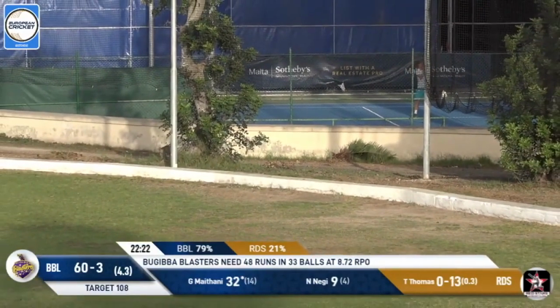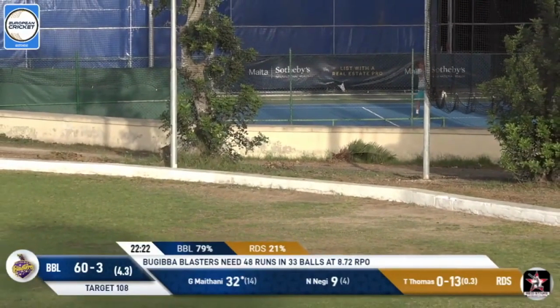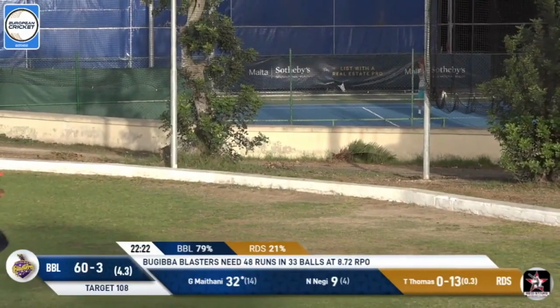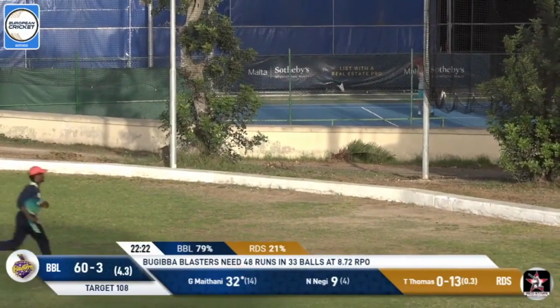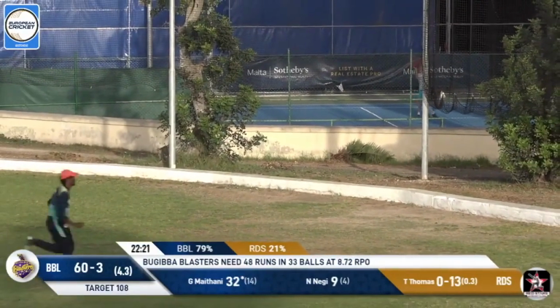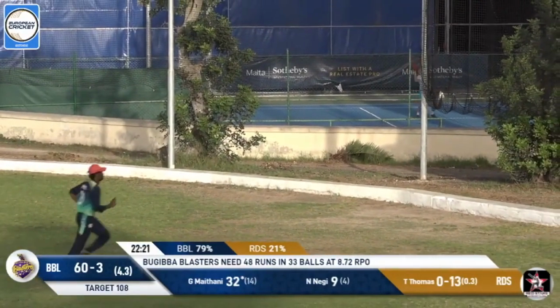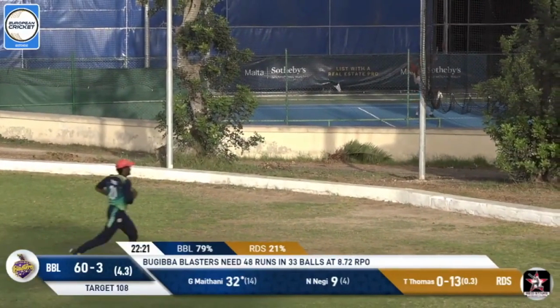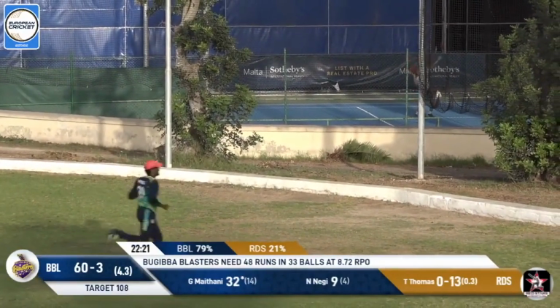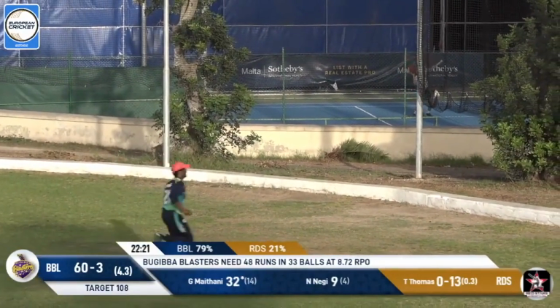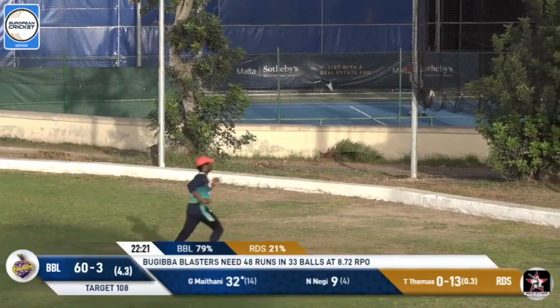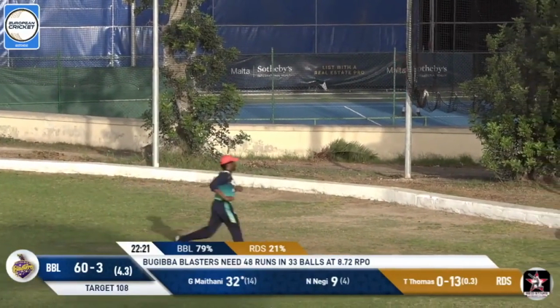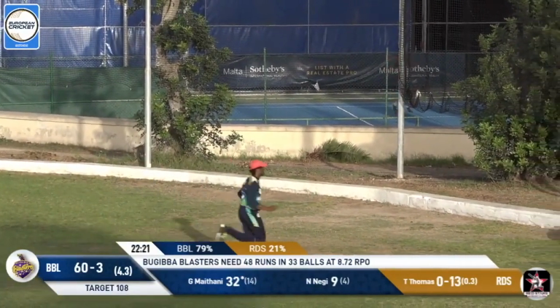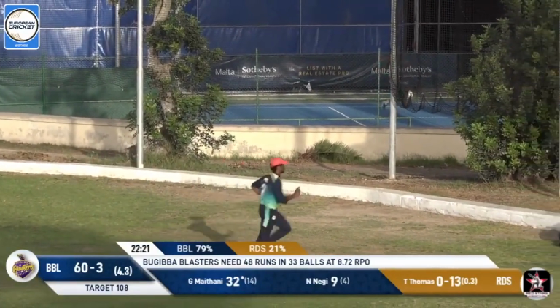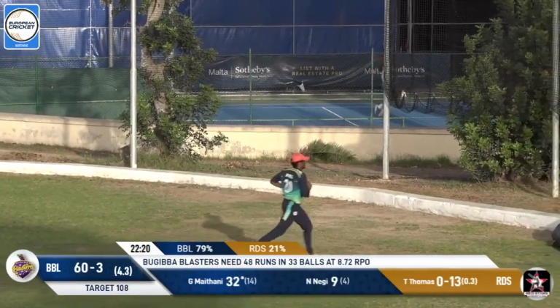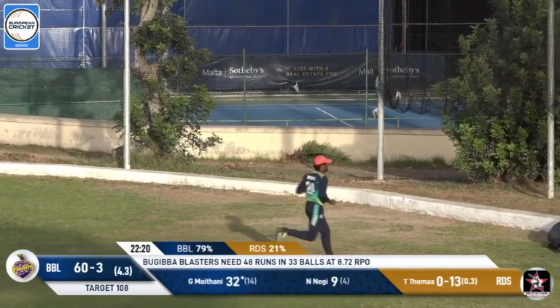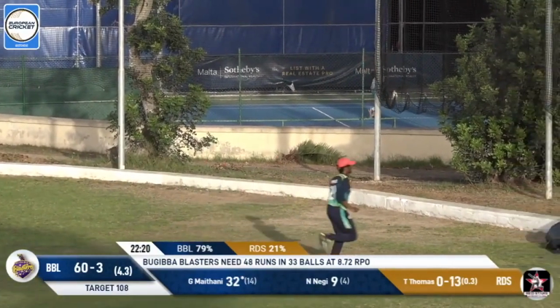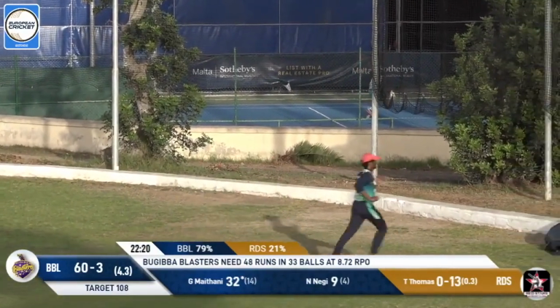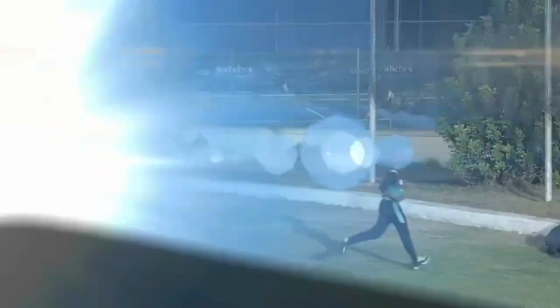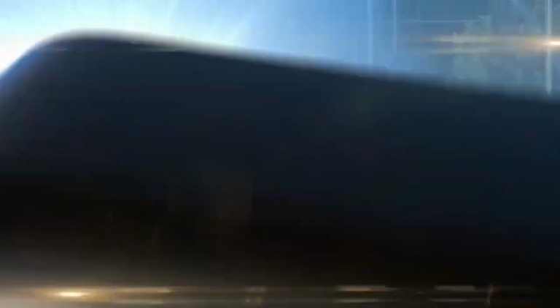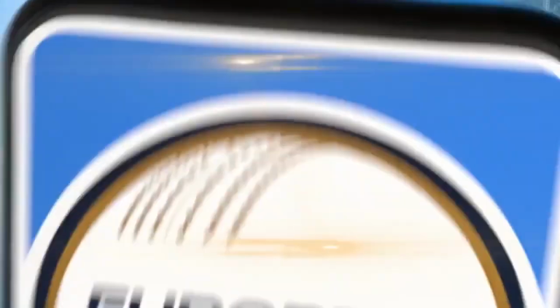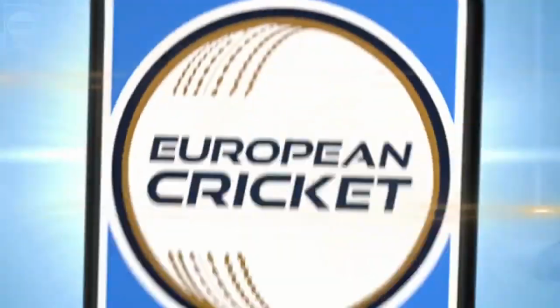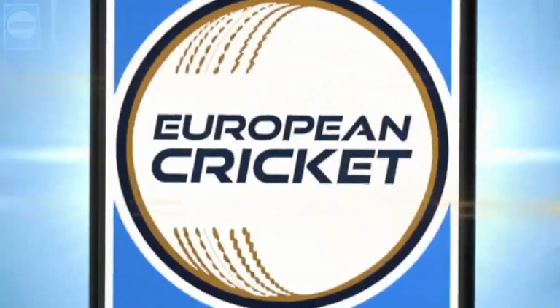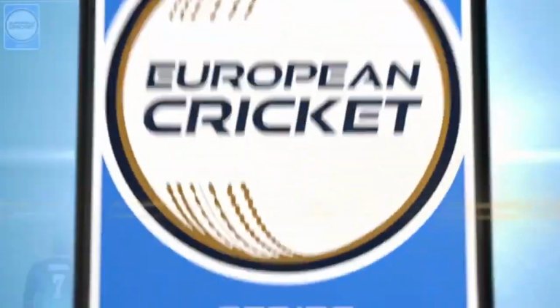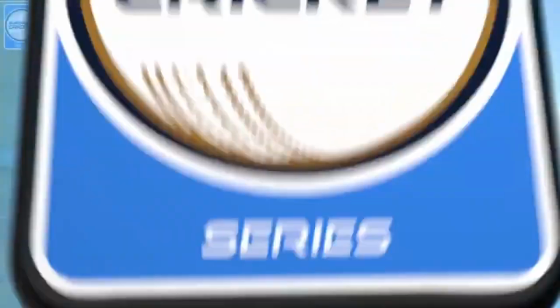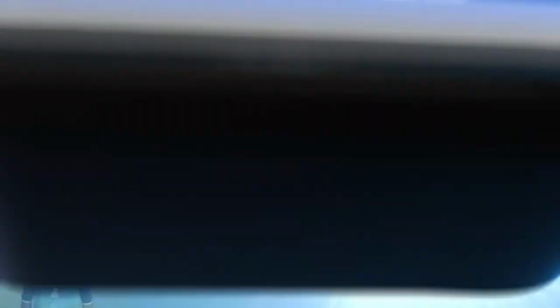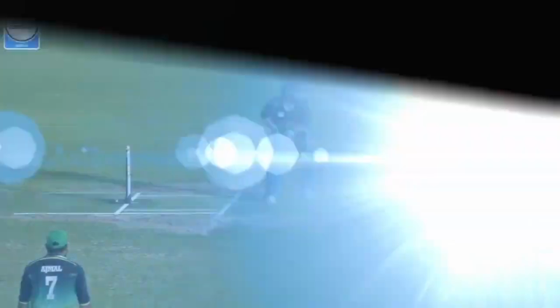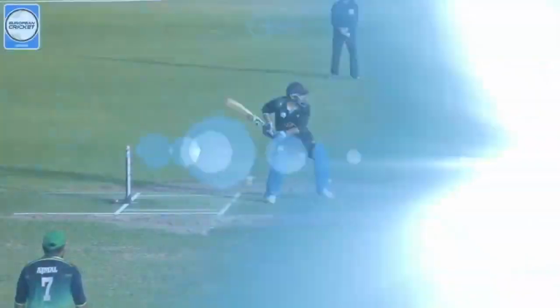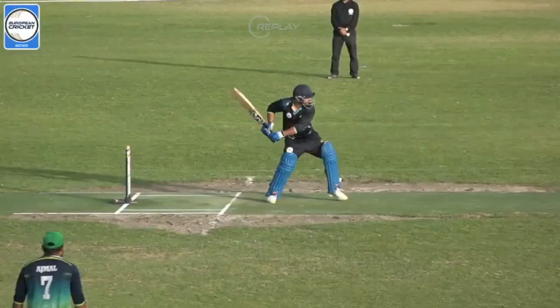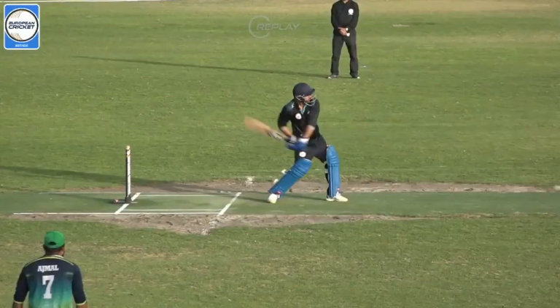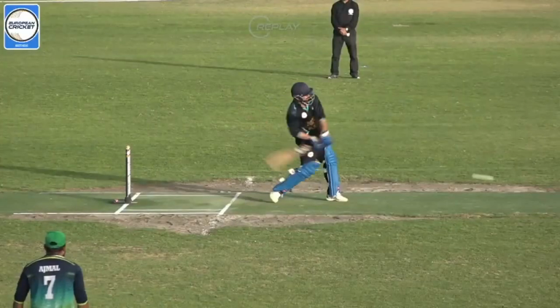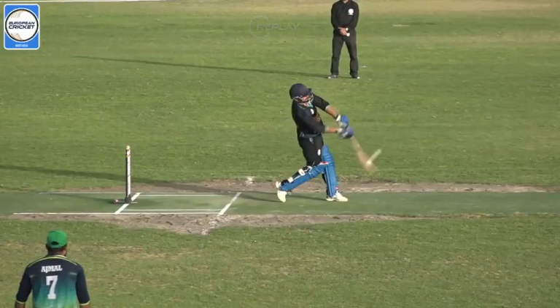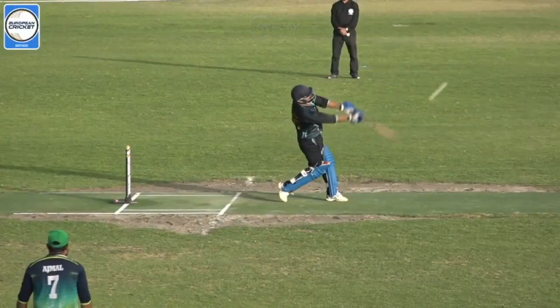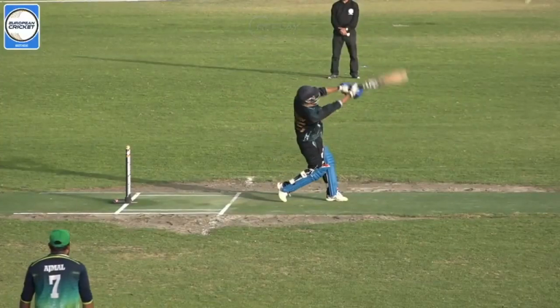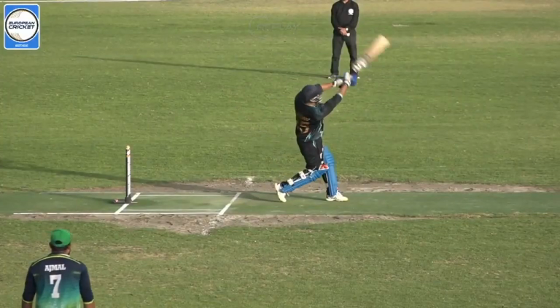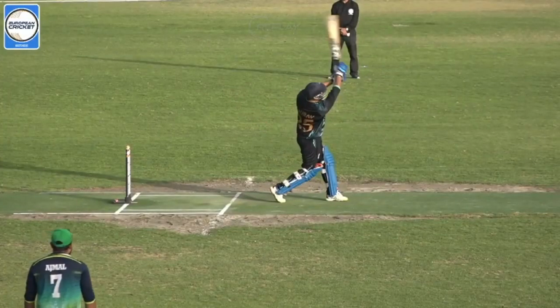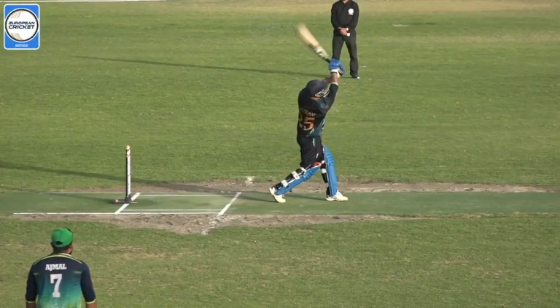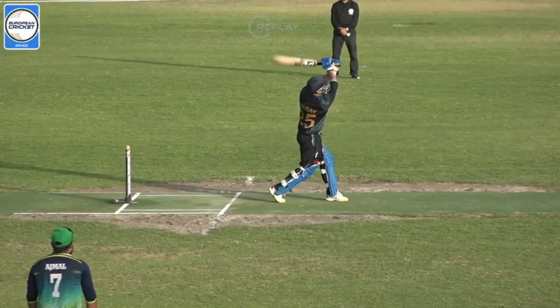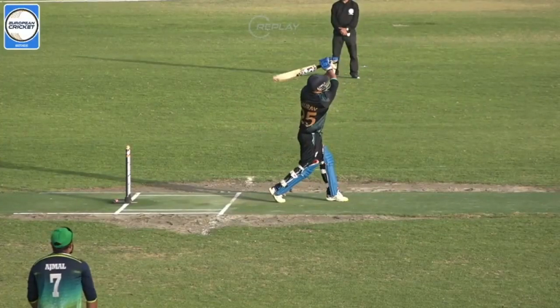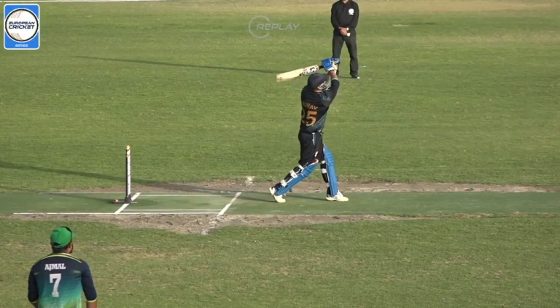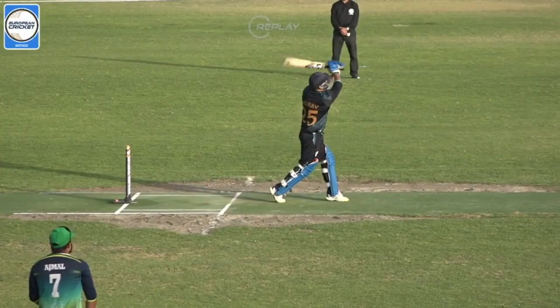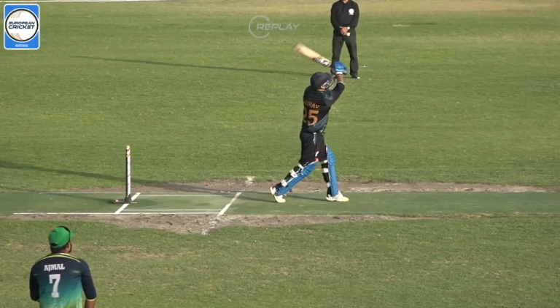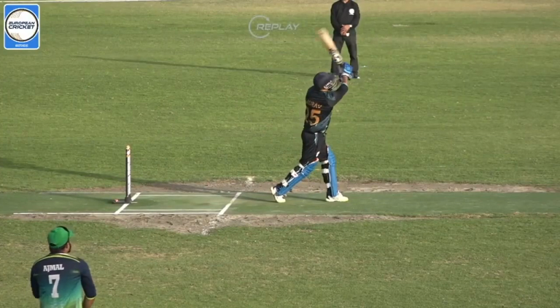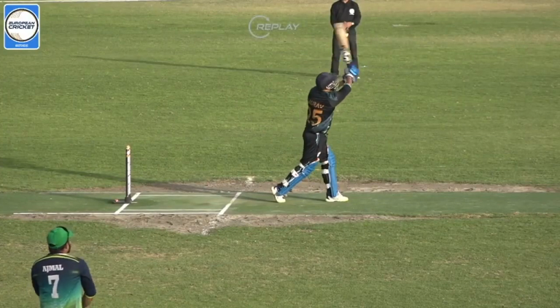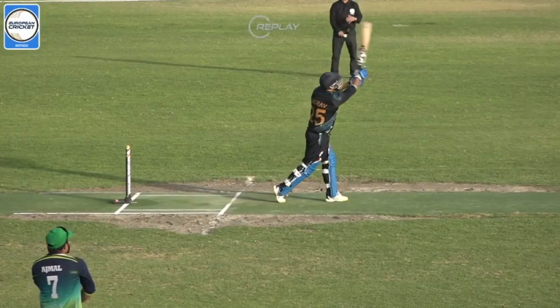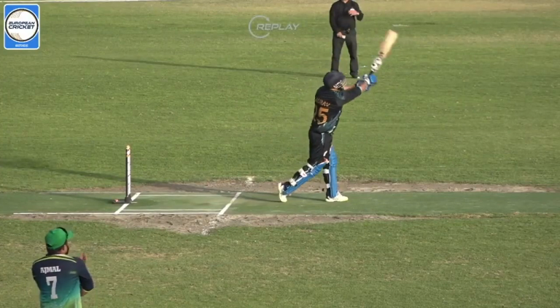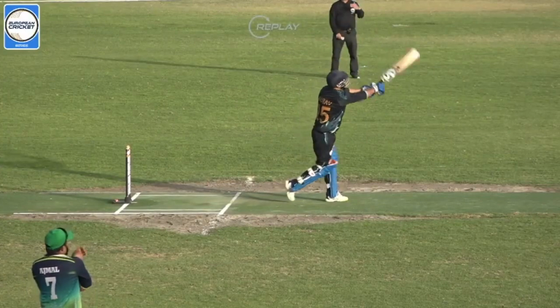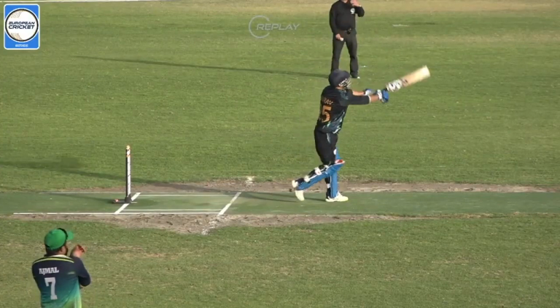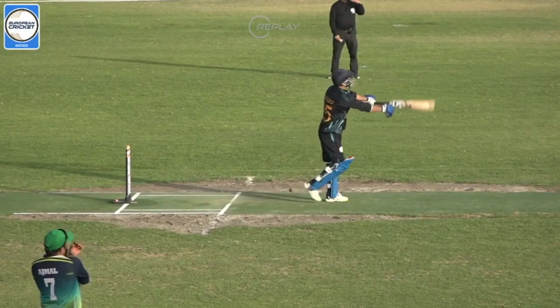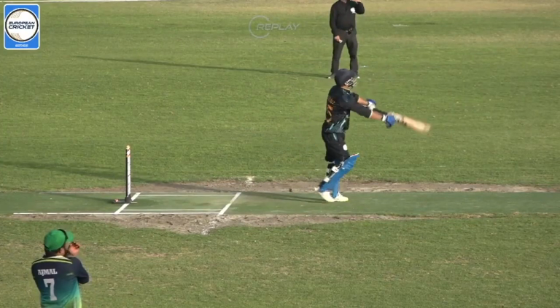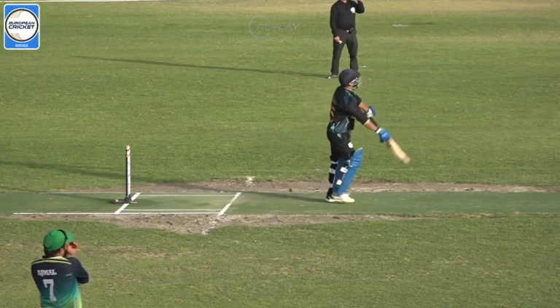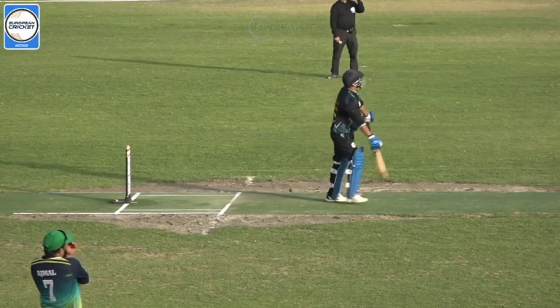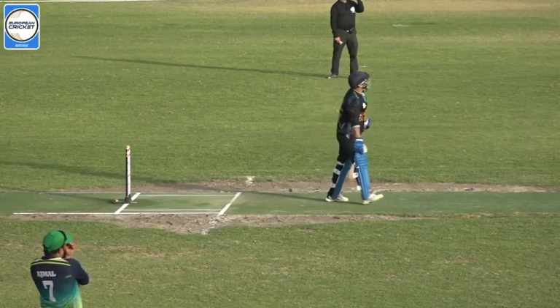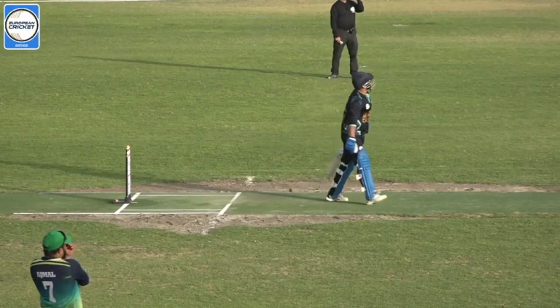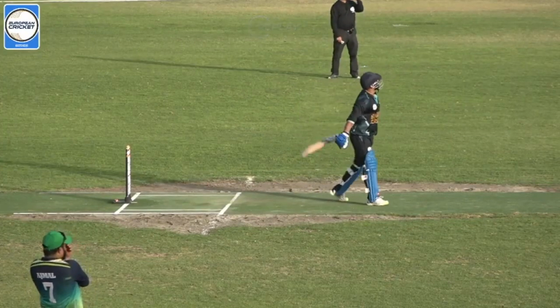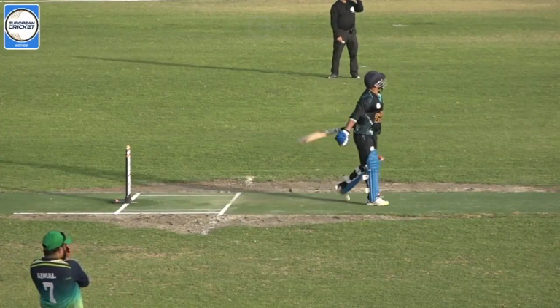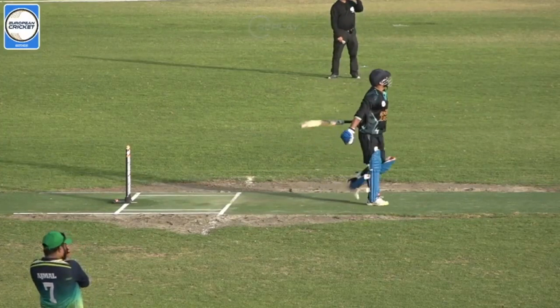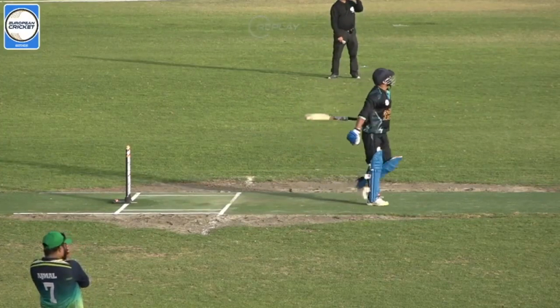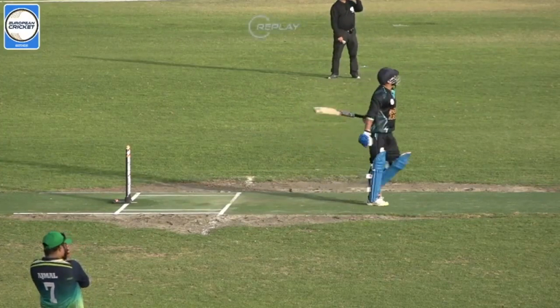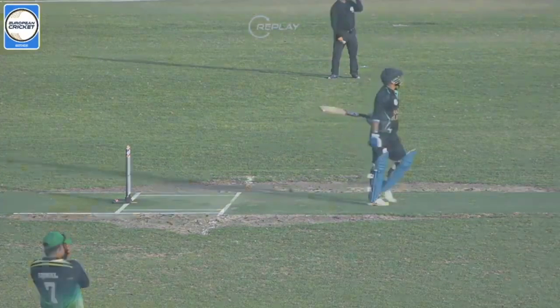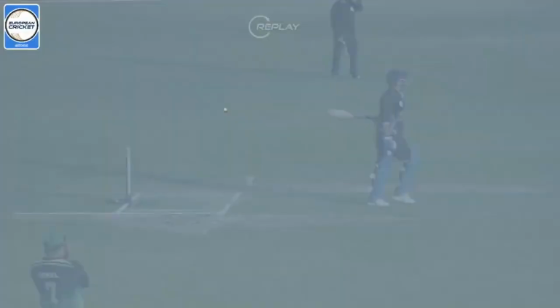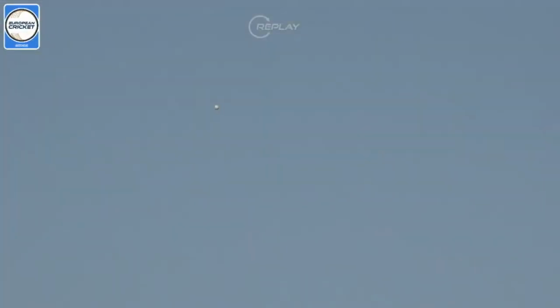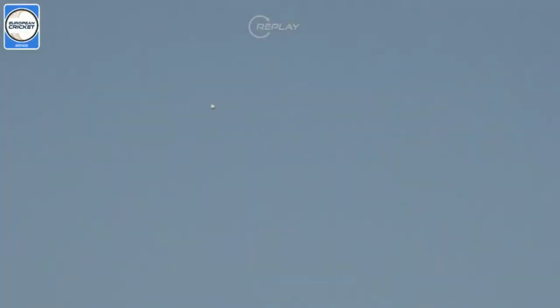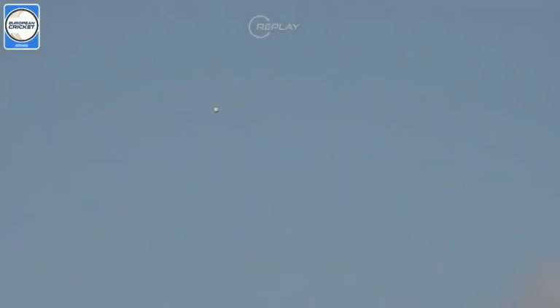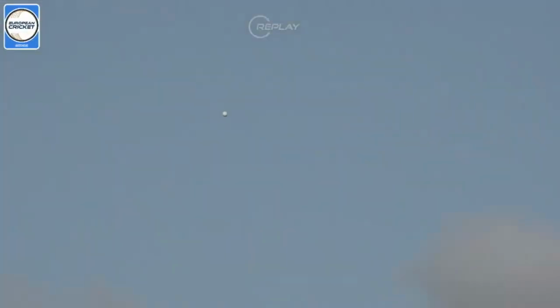You better watch out if you're at that tennis court next door — you might have some cricket balls coming your way. This is an enormous hit.